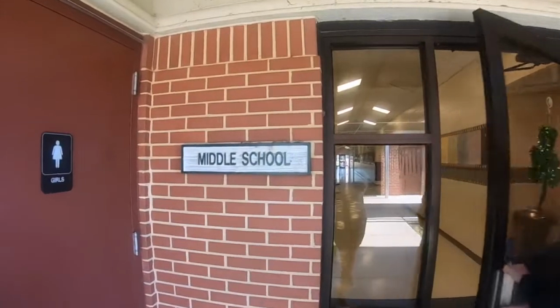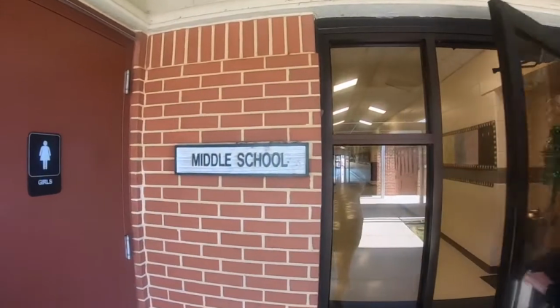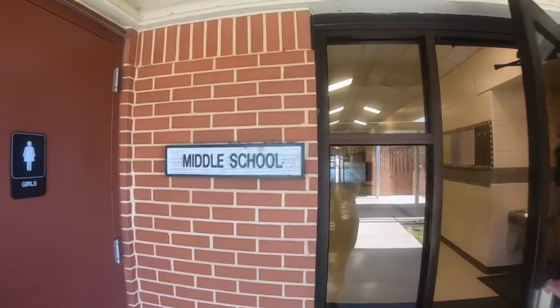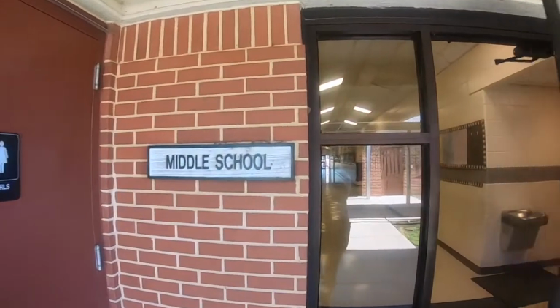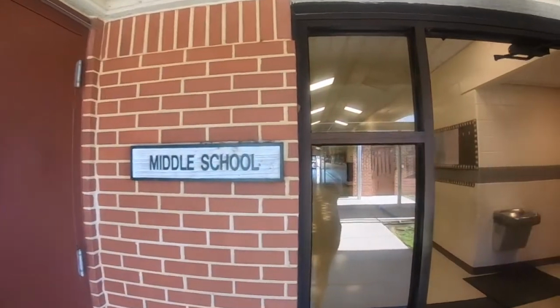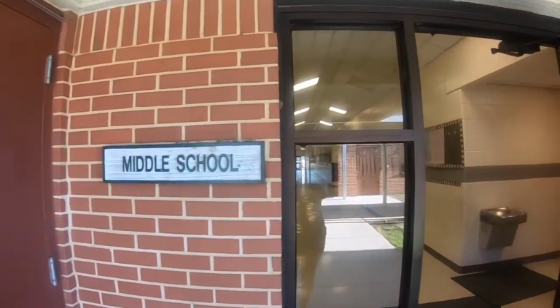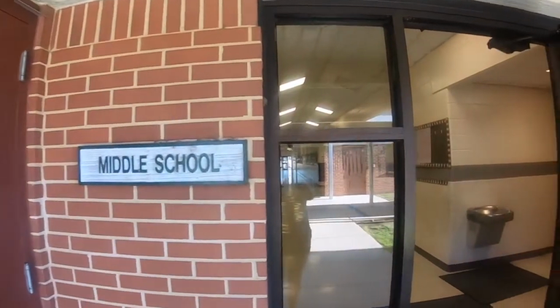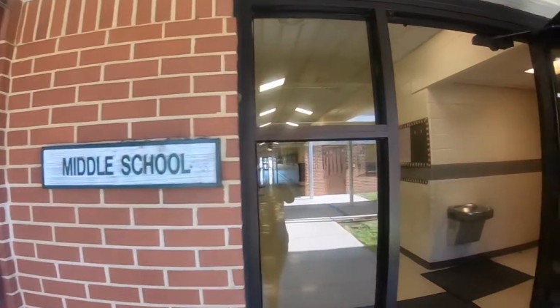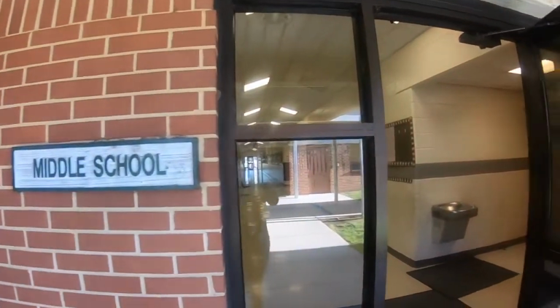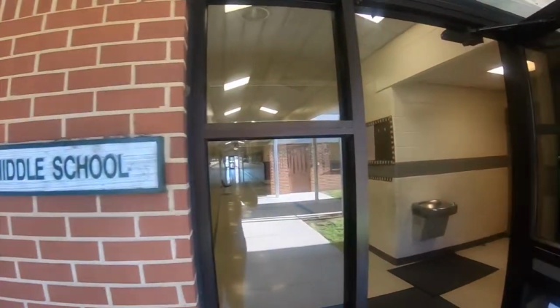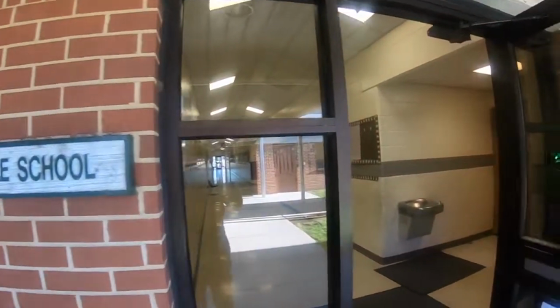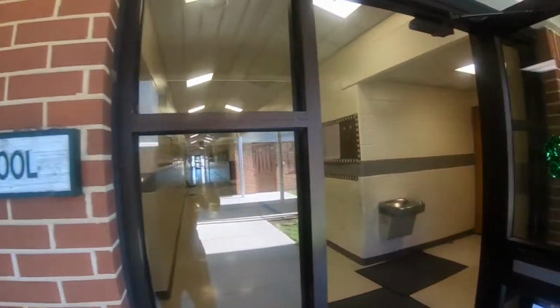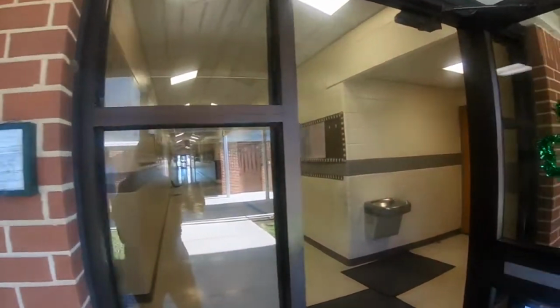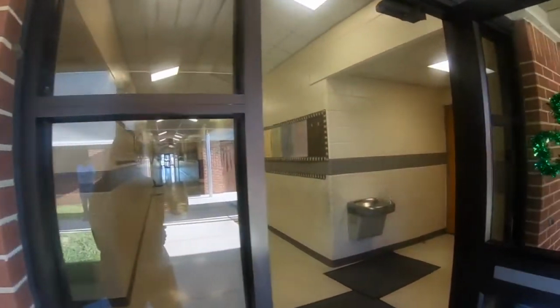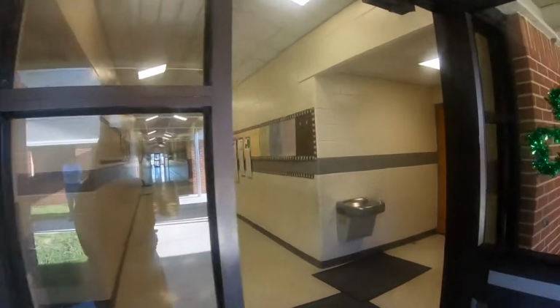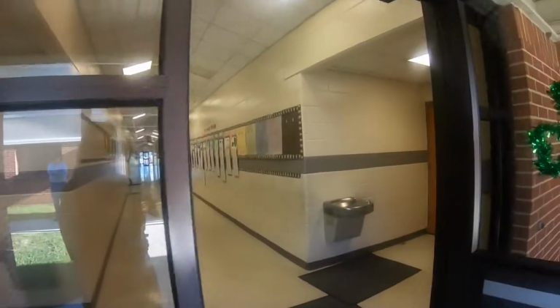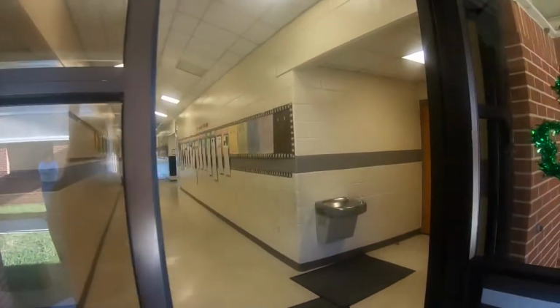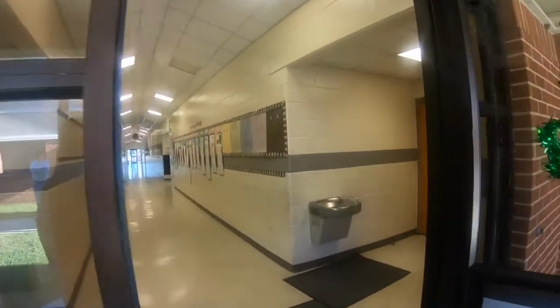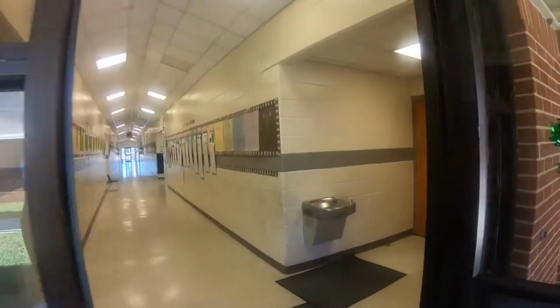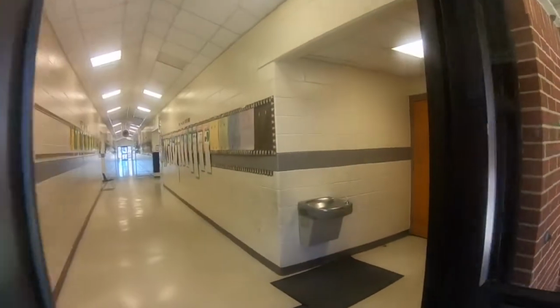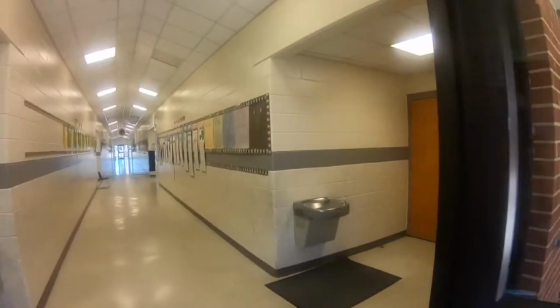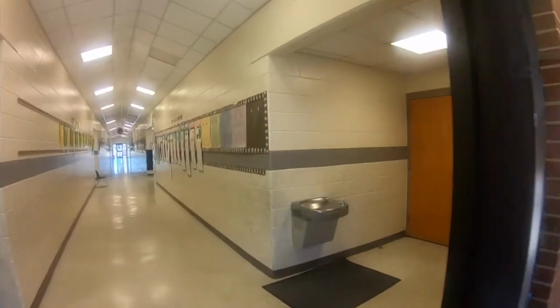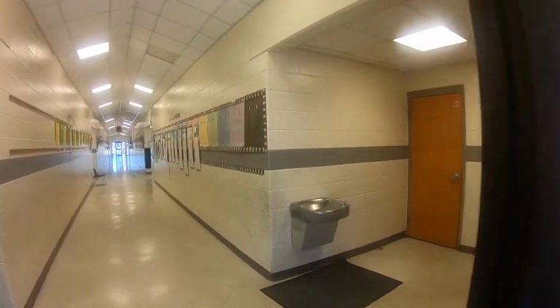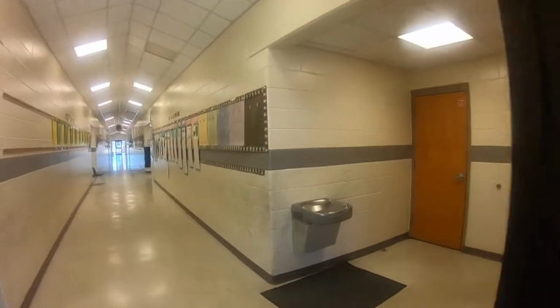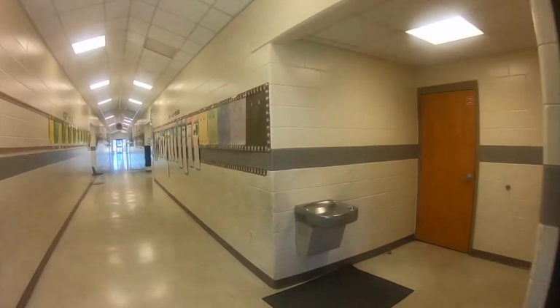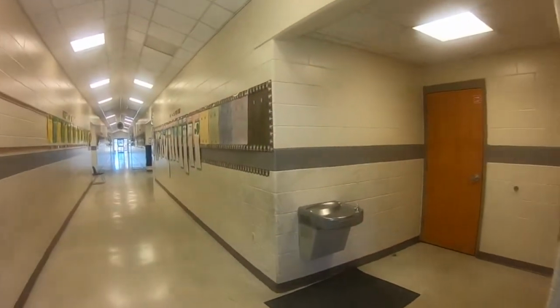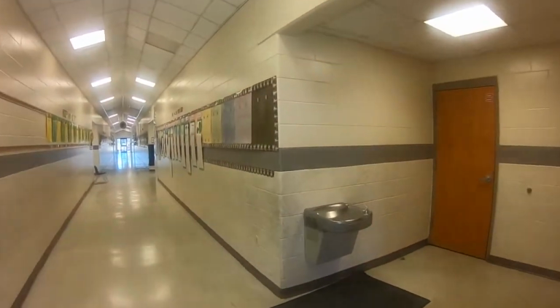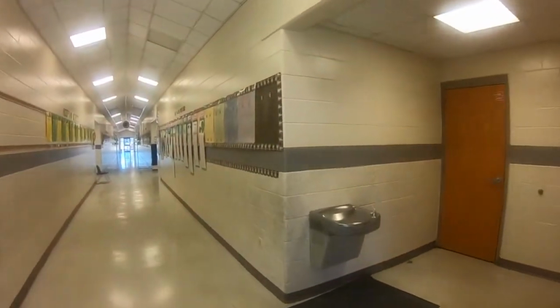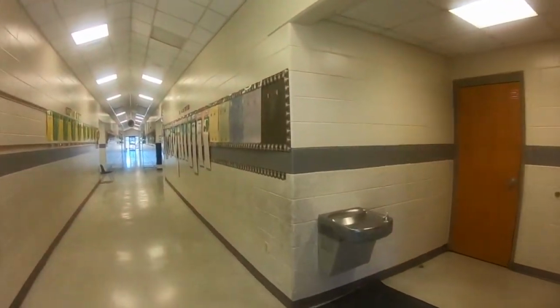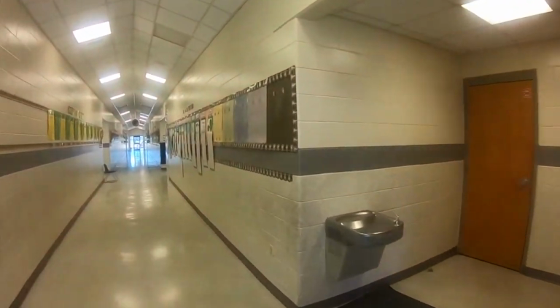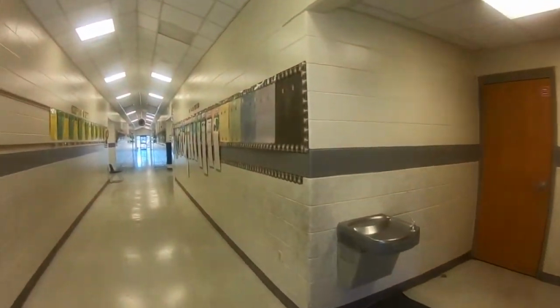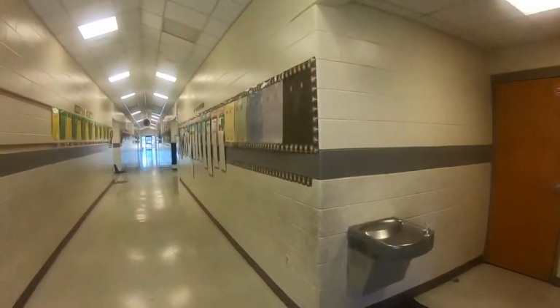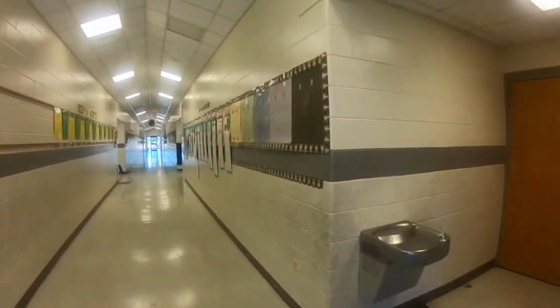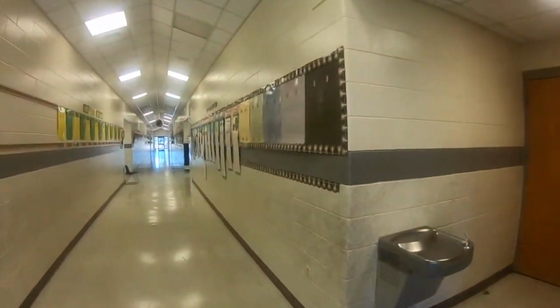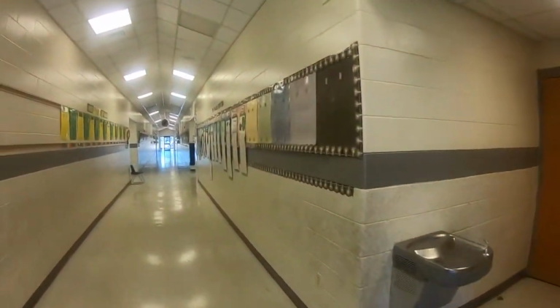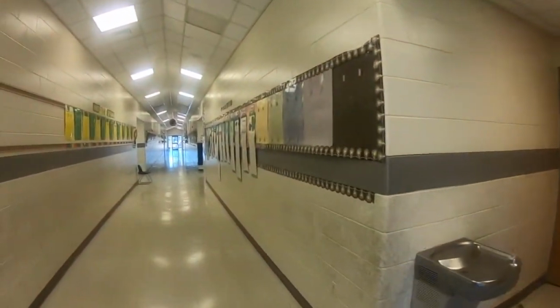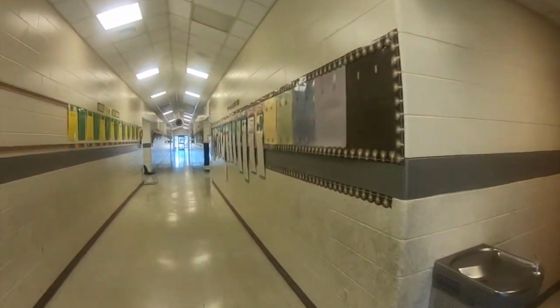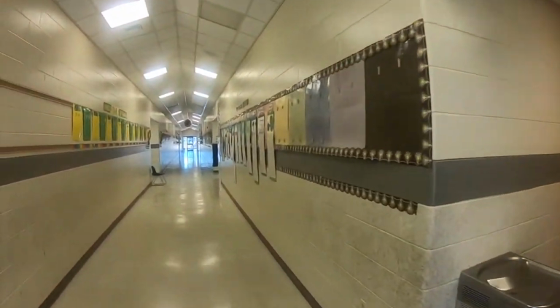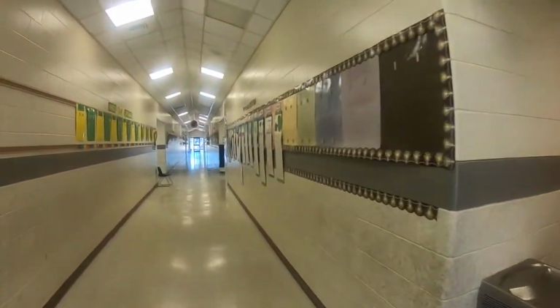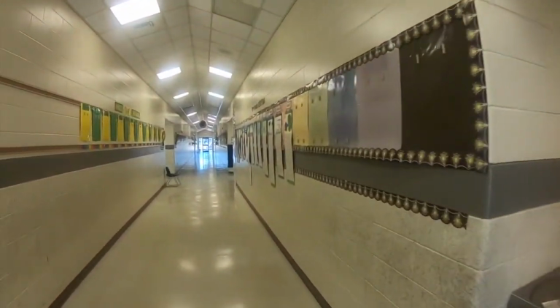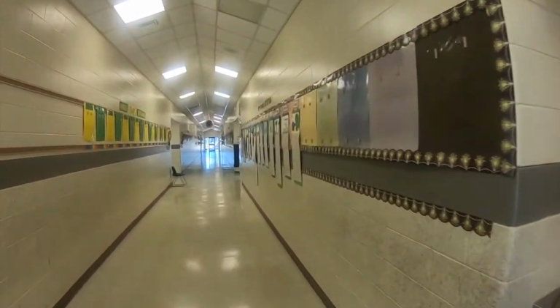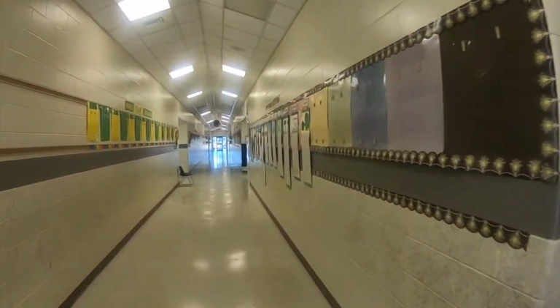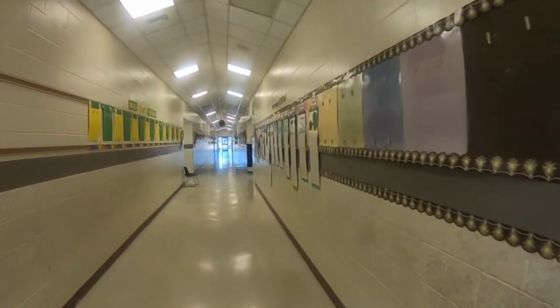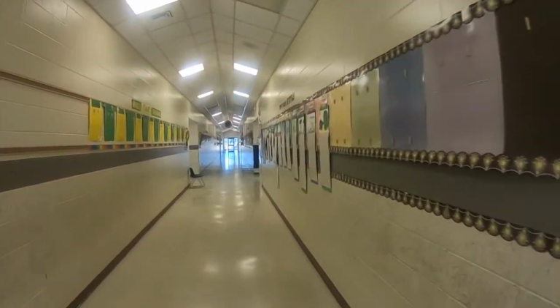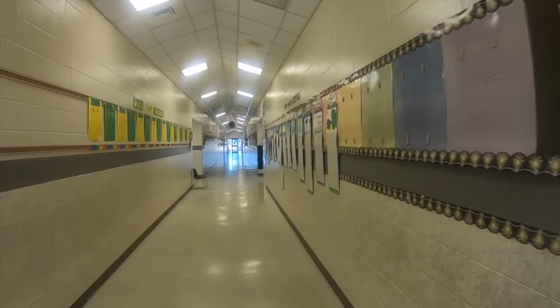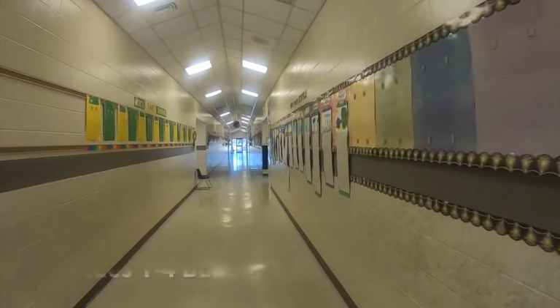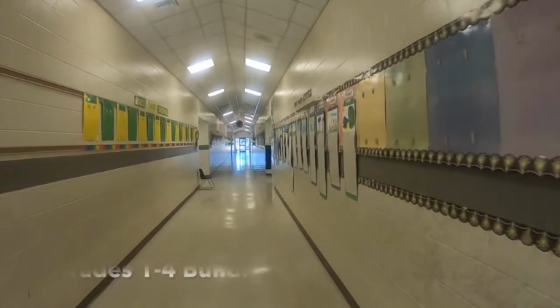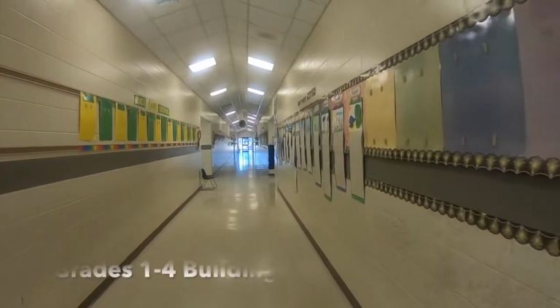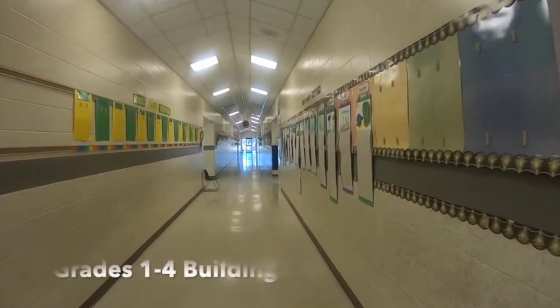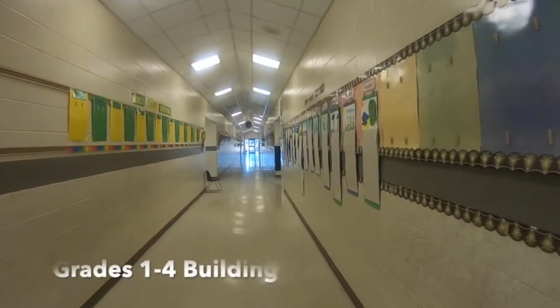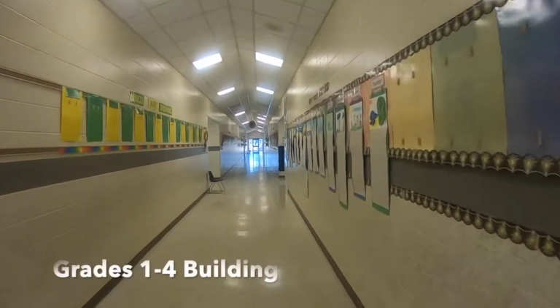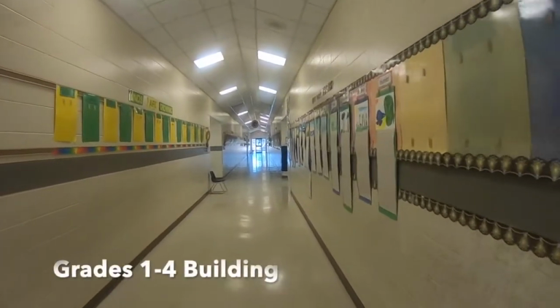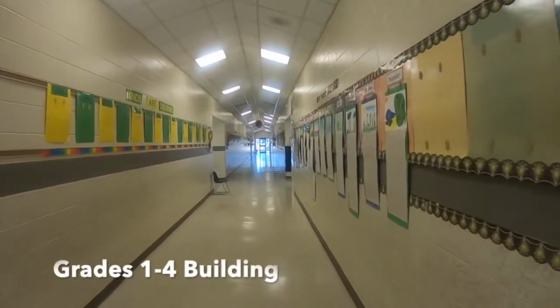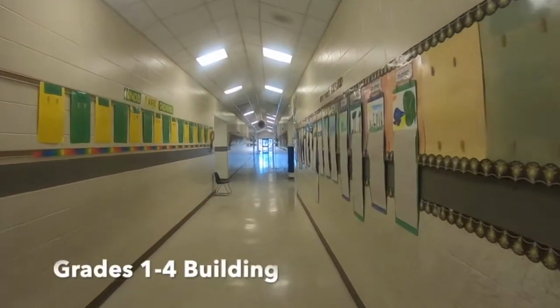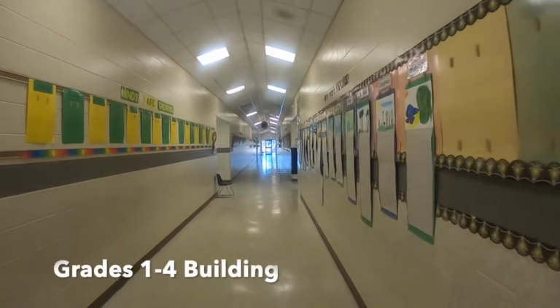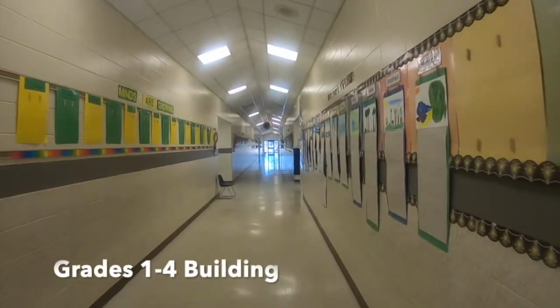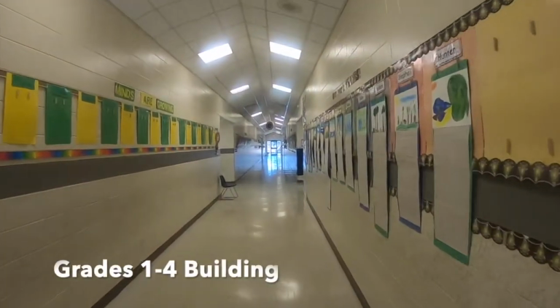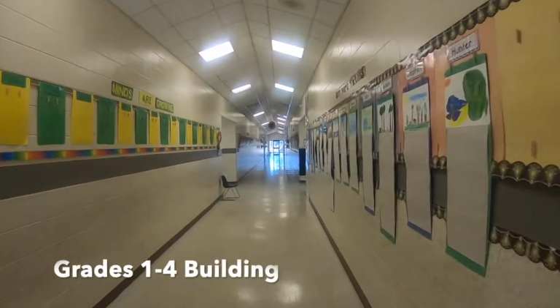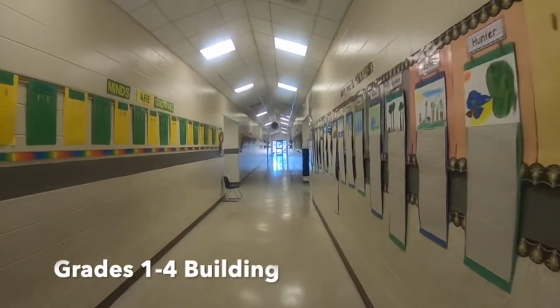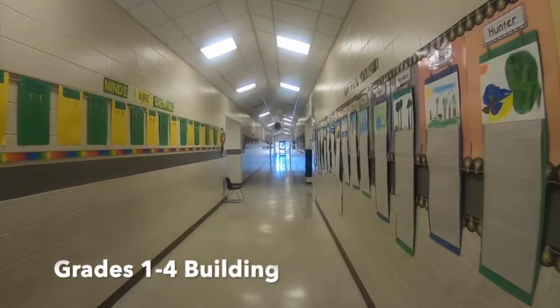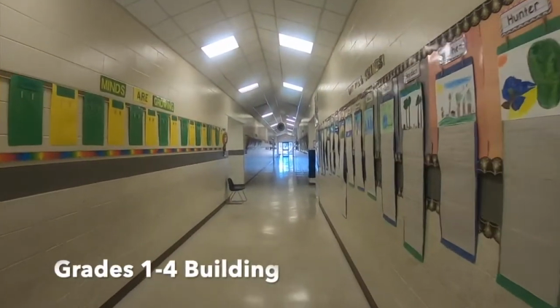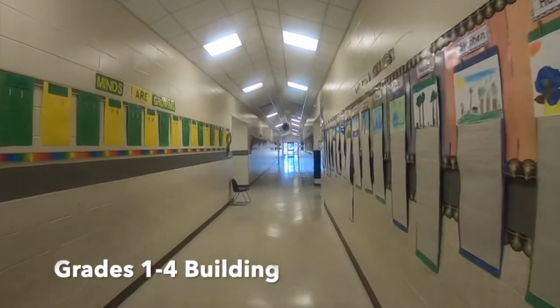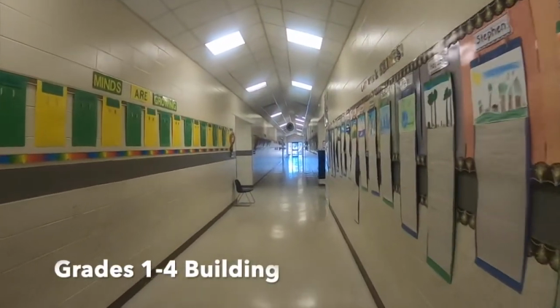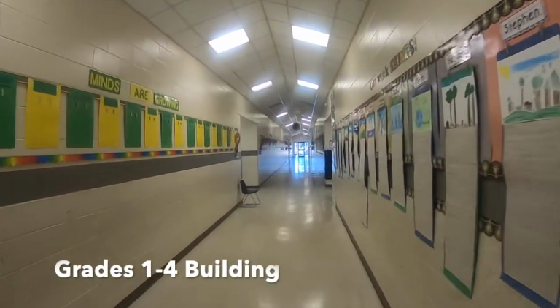Grades 1 through 4 are in our middle building. Our average class size is approximately 20 students.